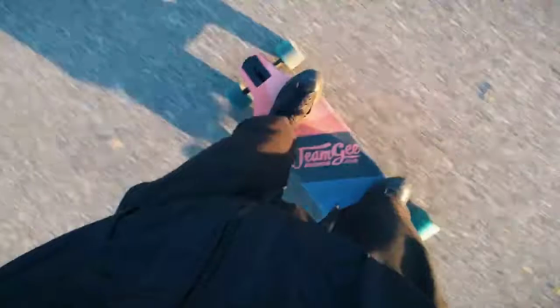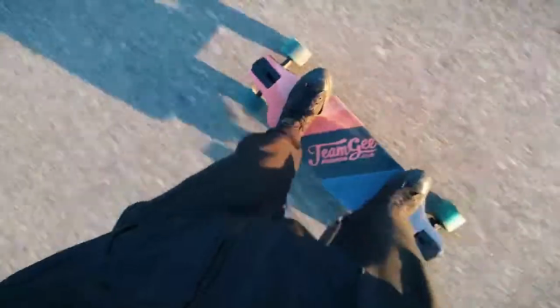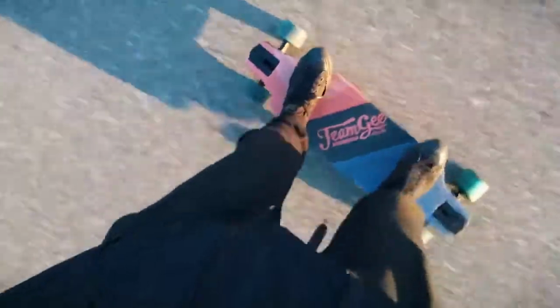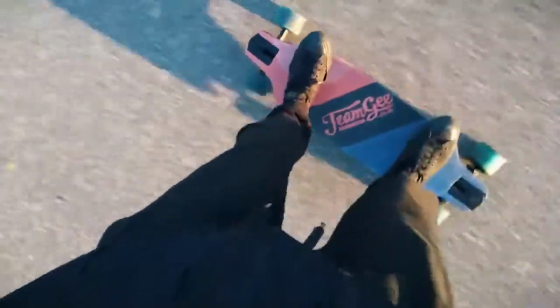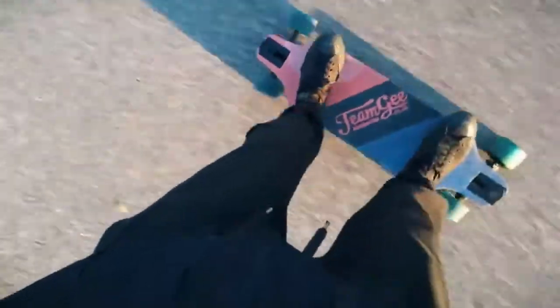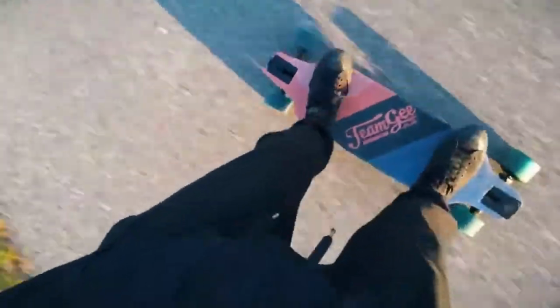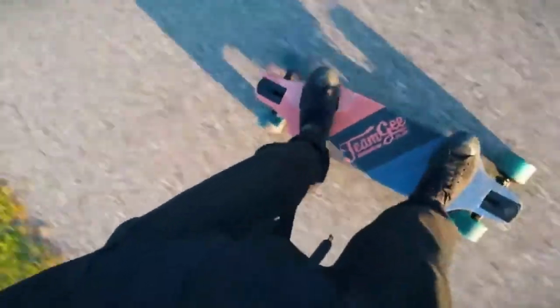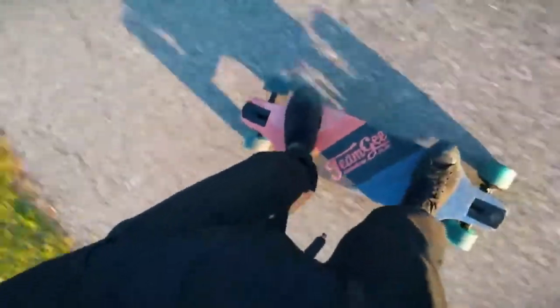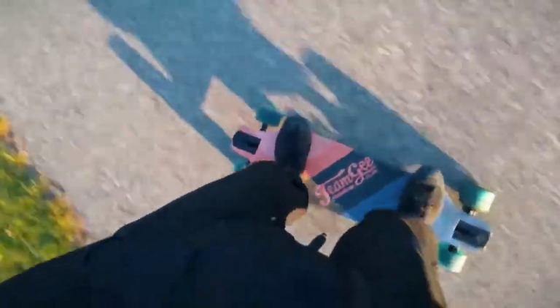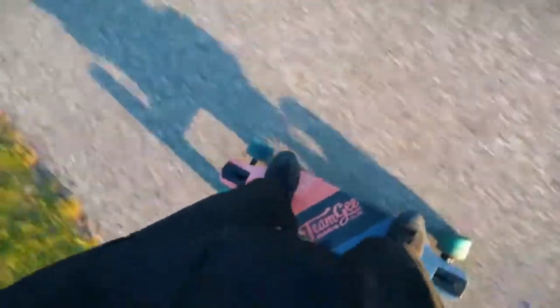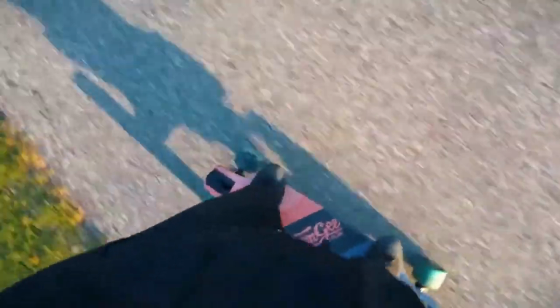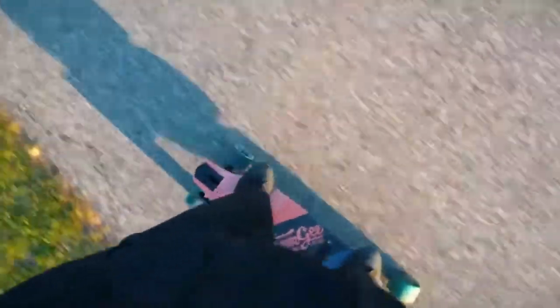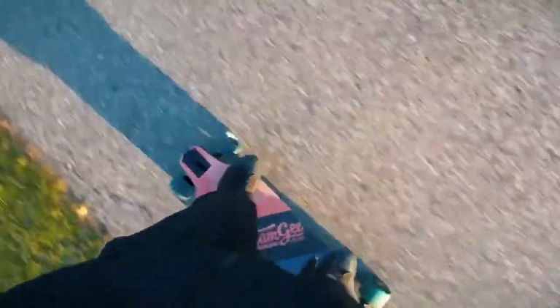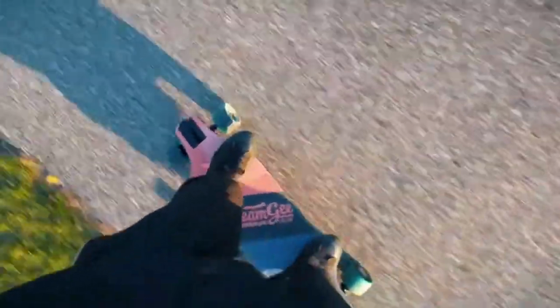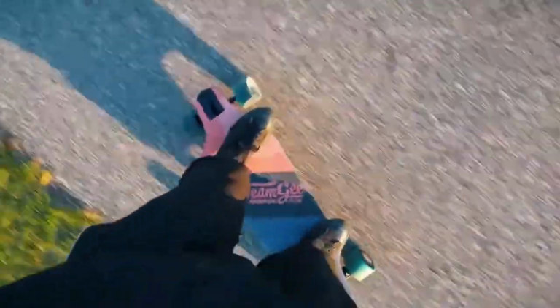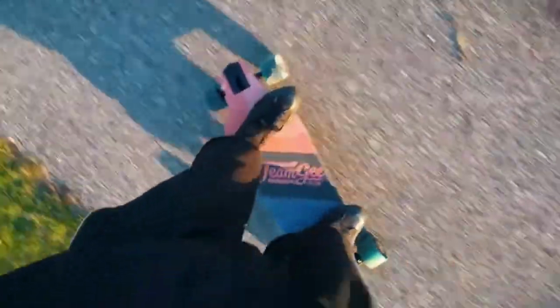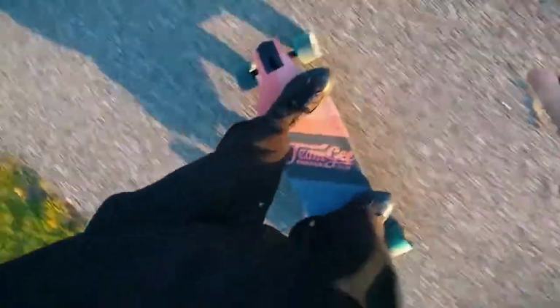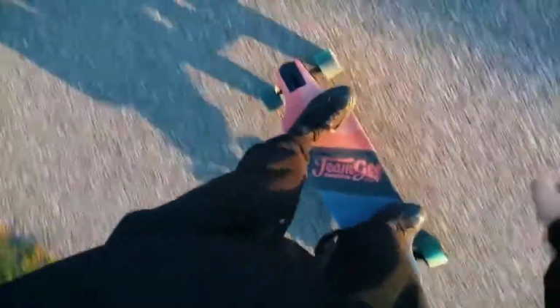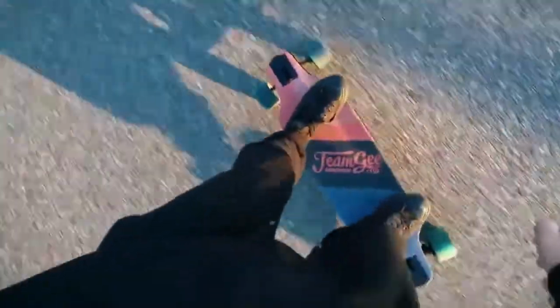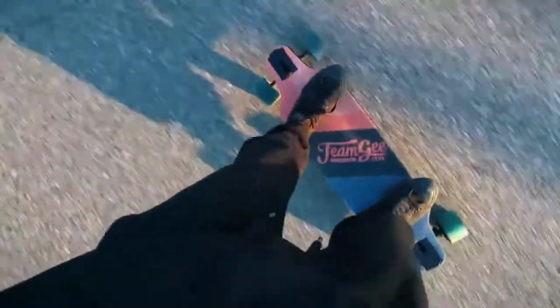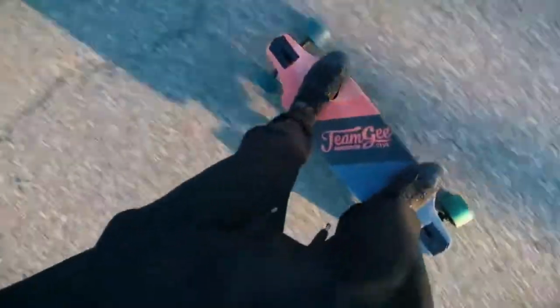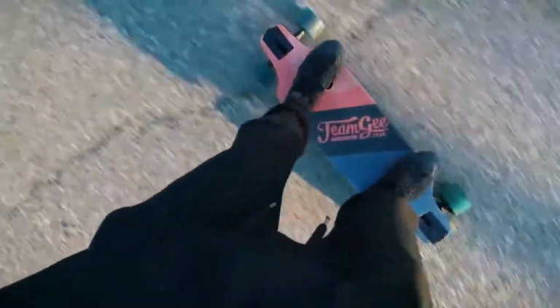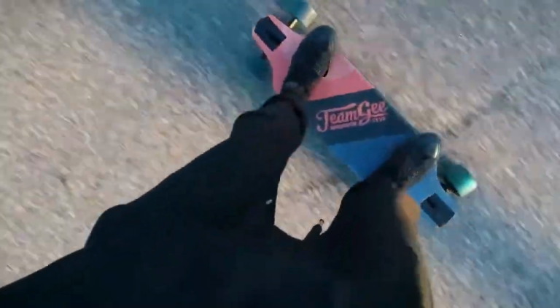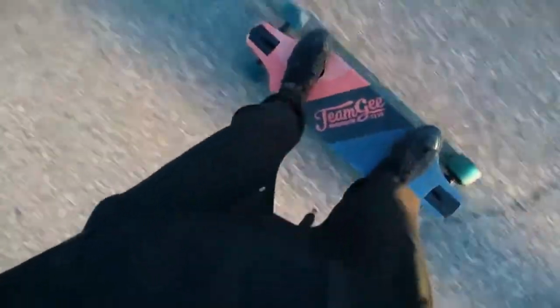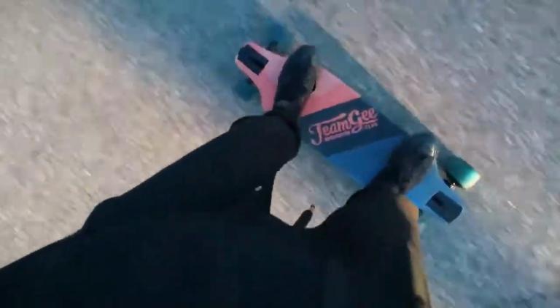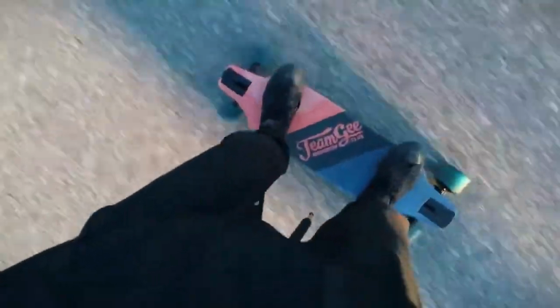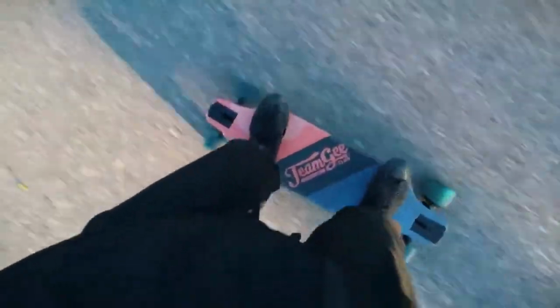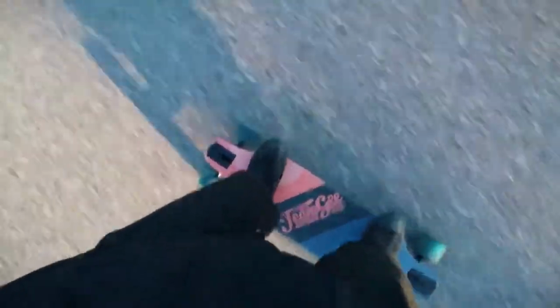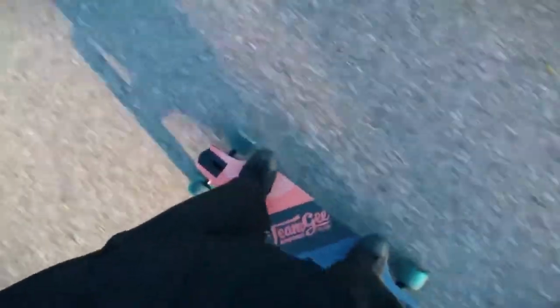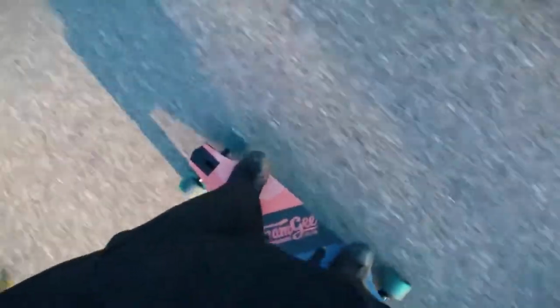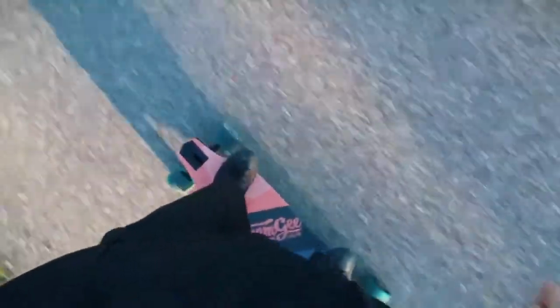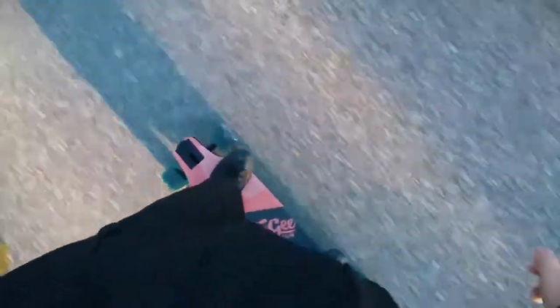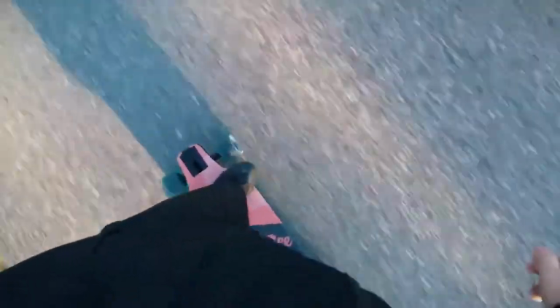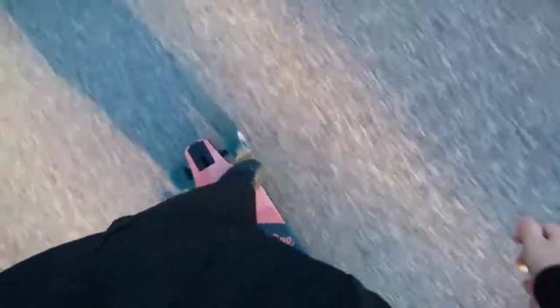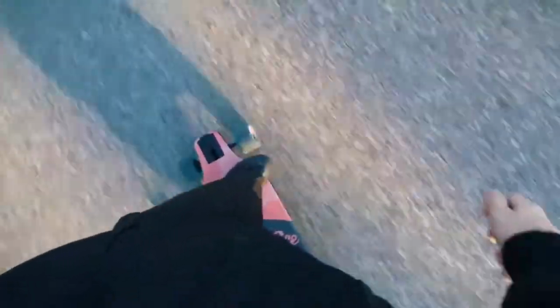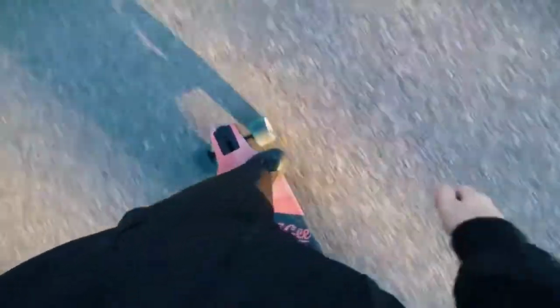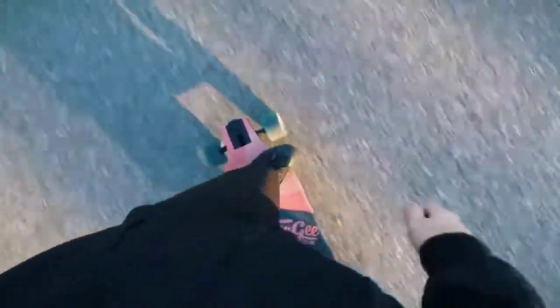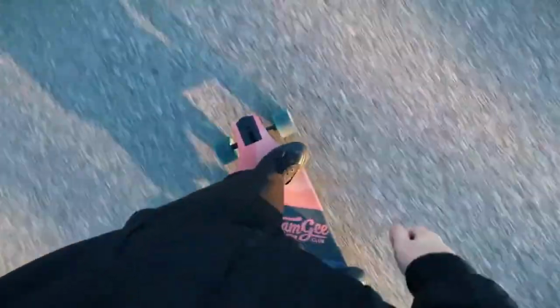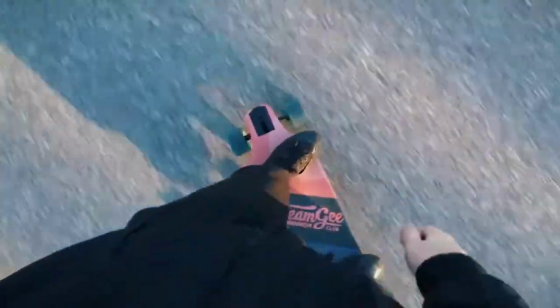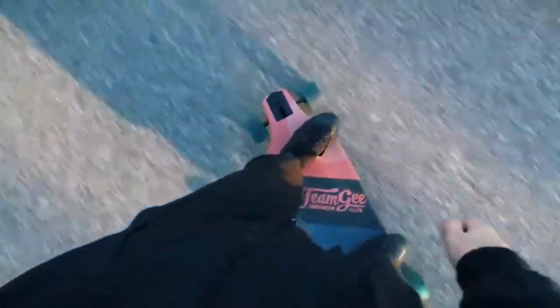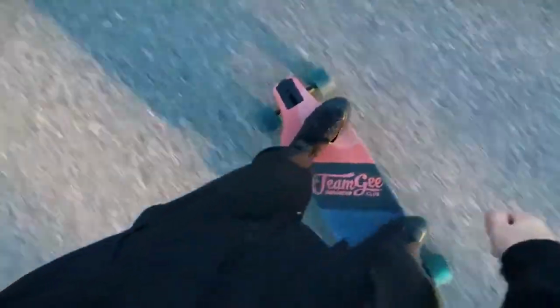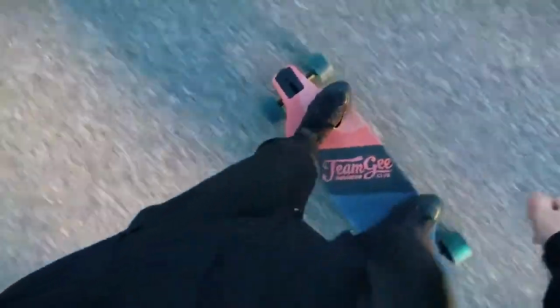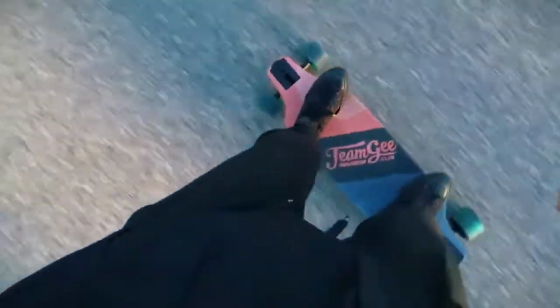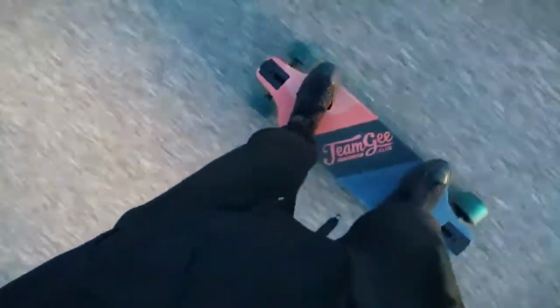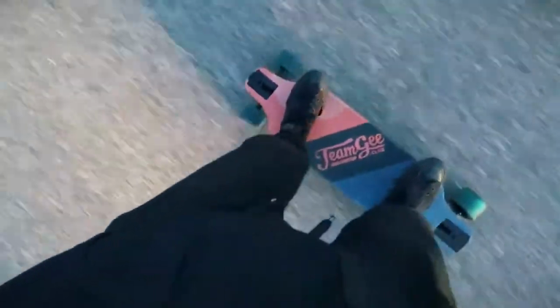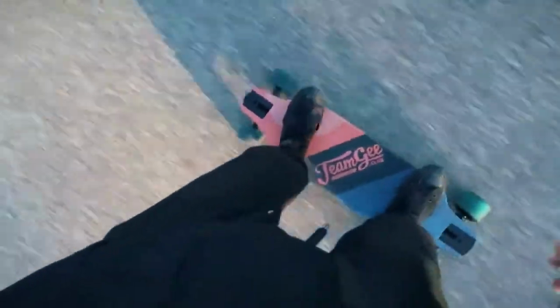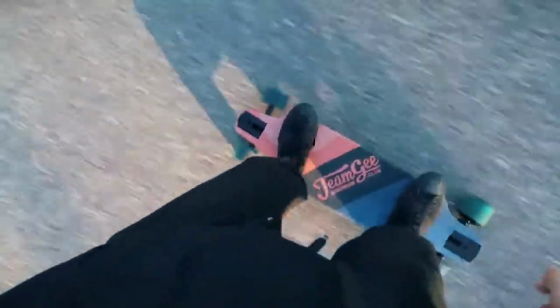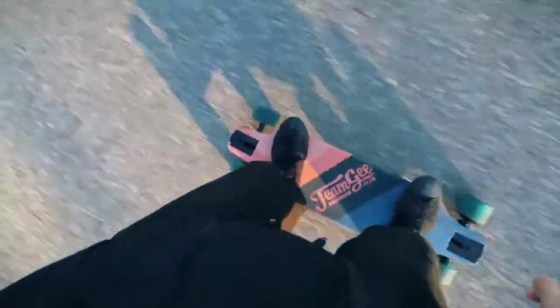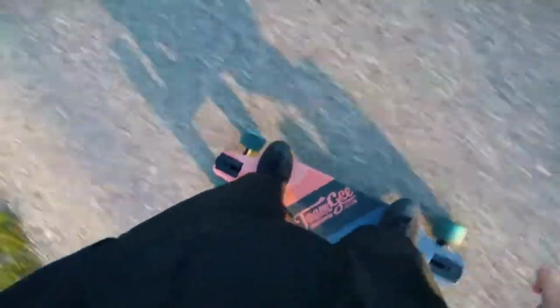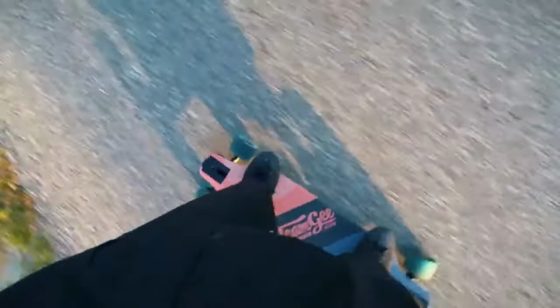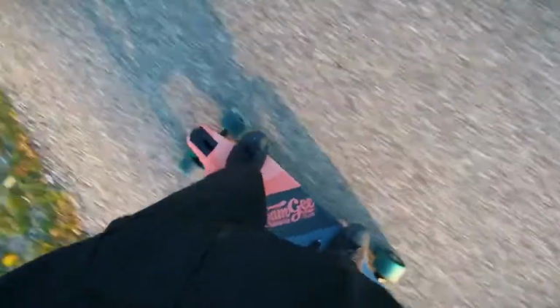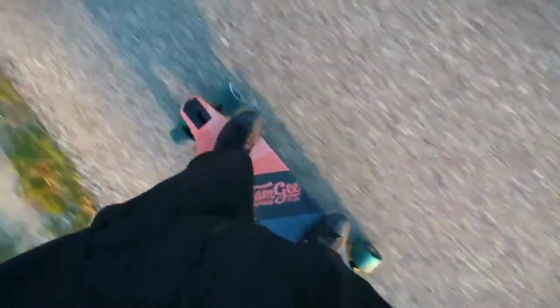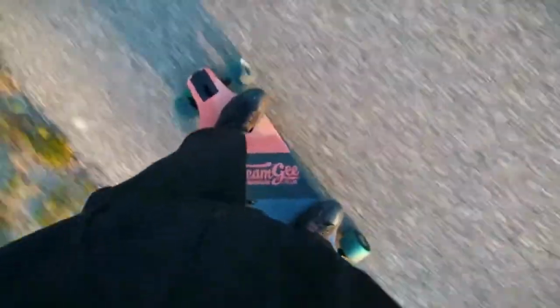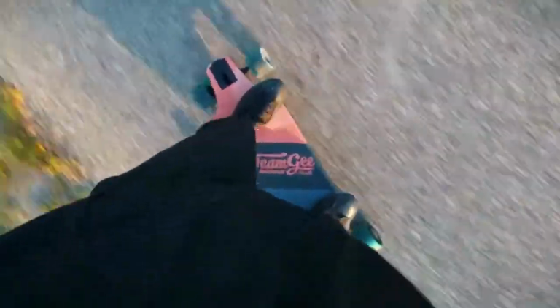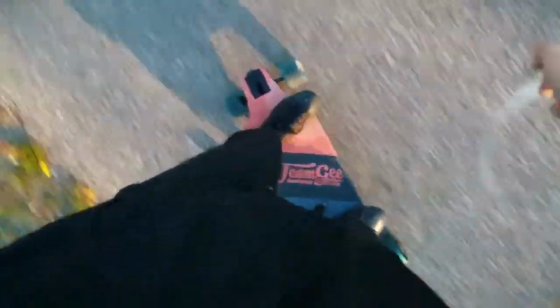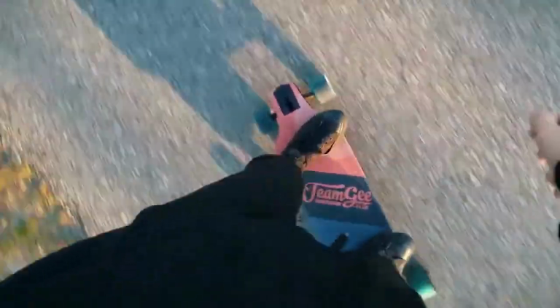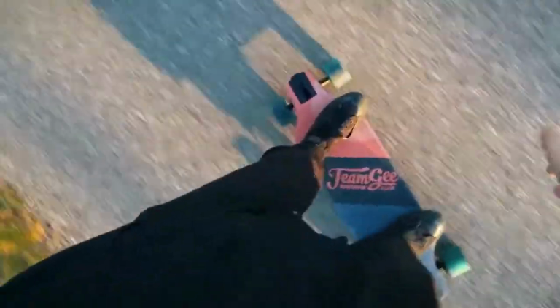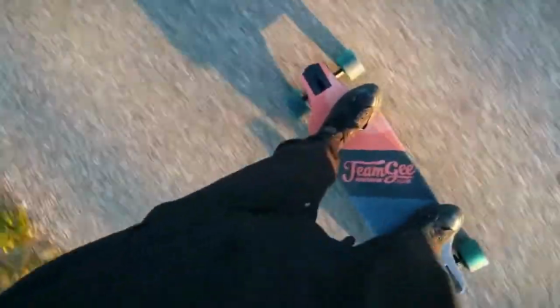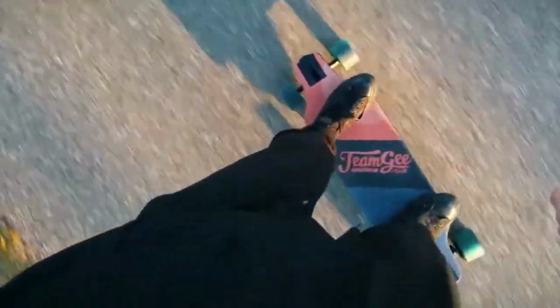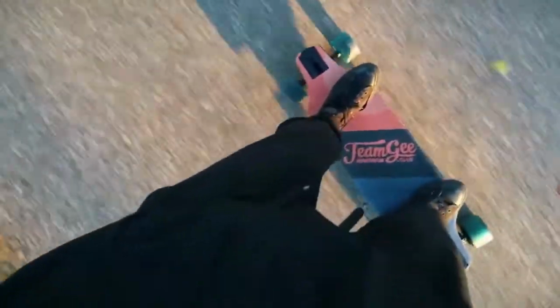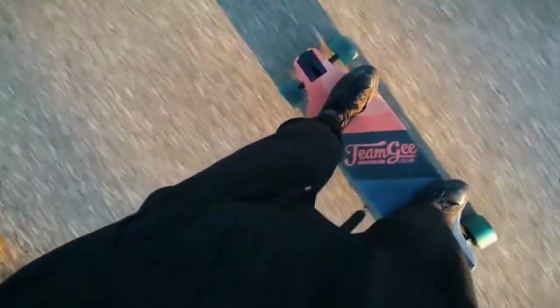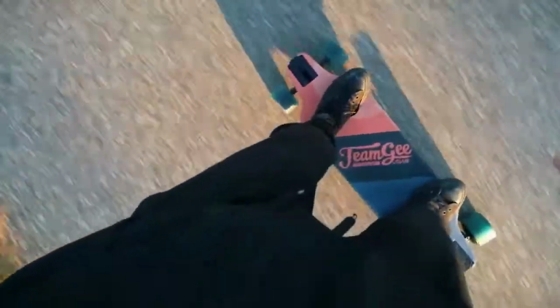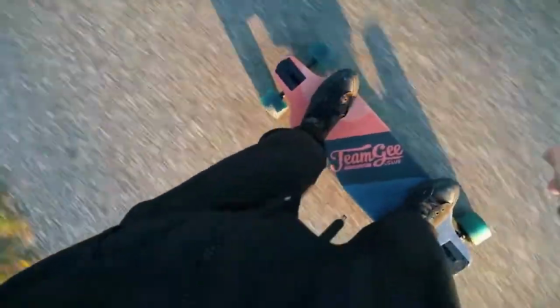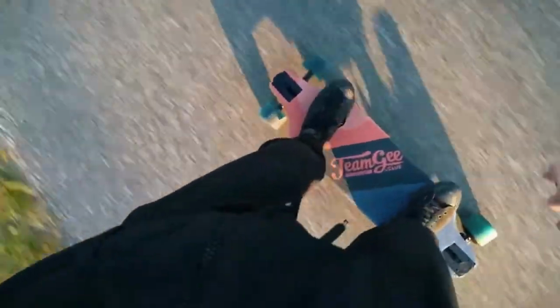This is actually a lot of fun. I never tried super soft trucks before — first time ever.